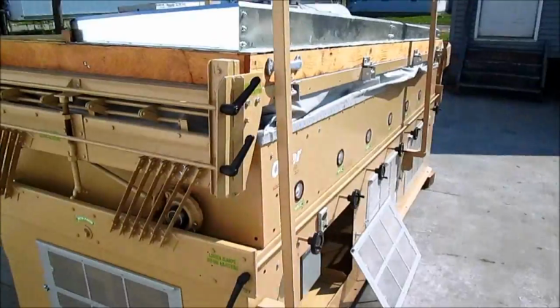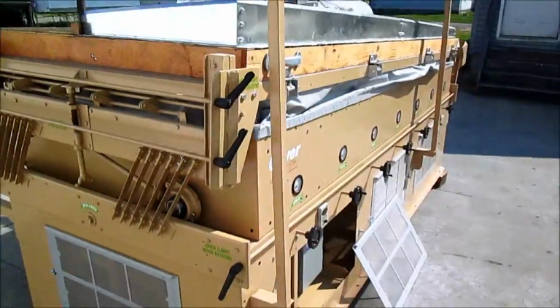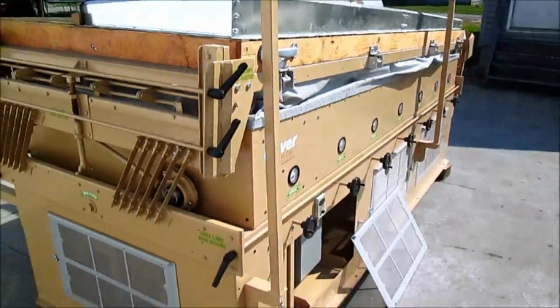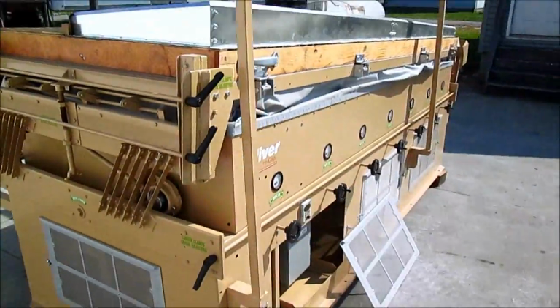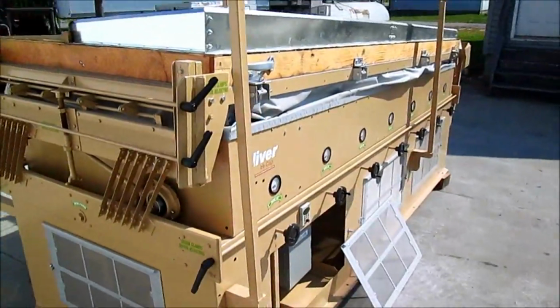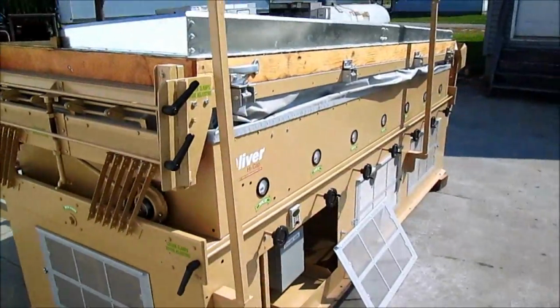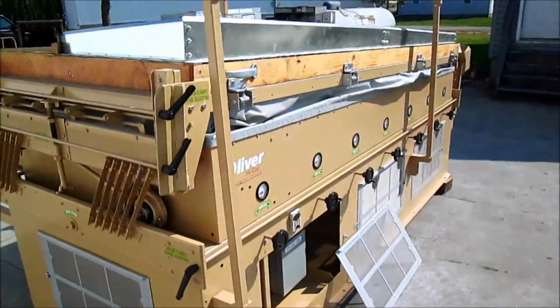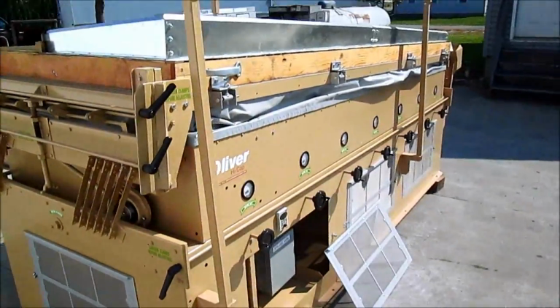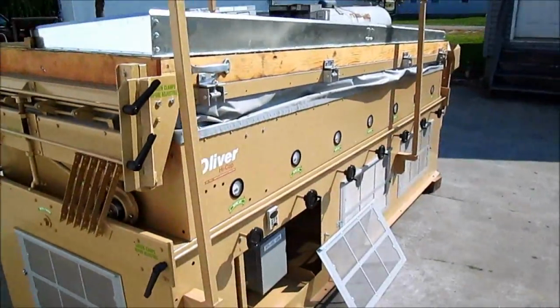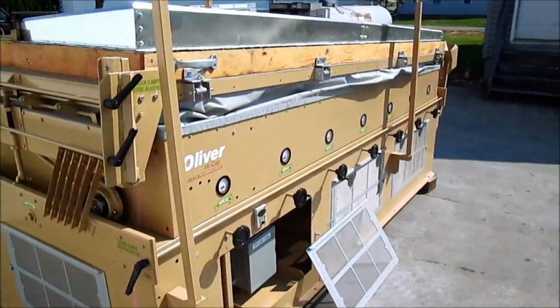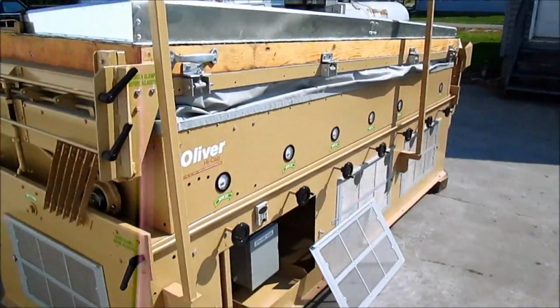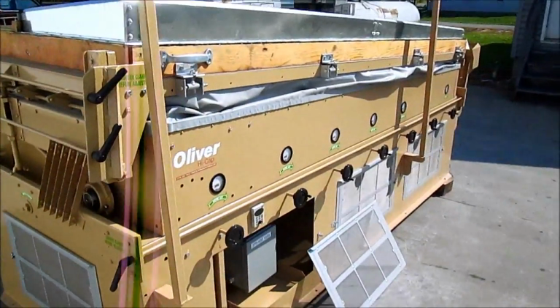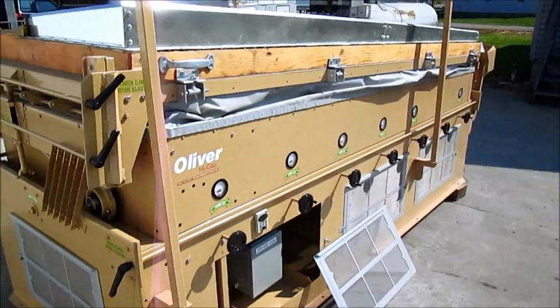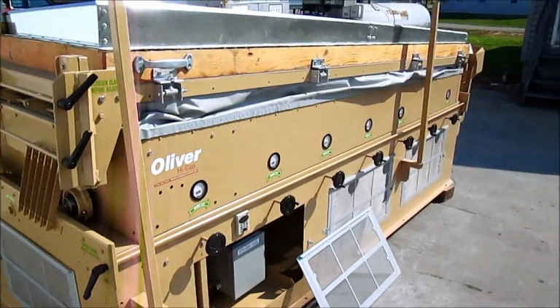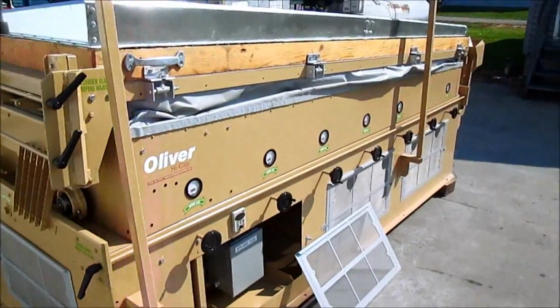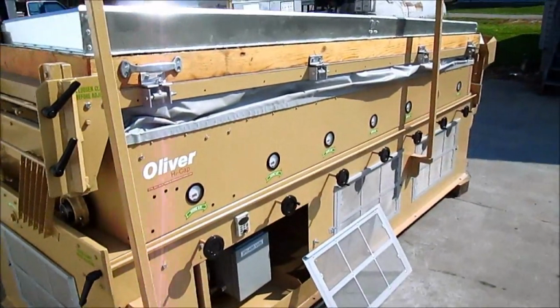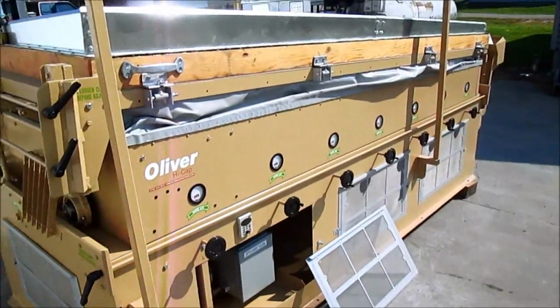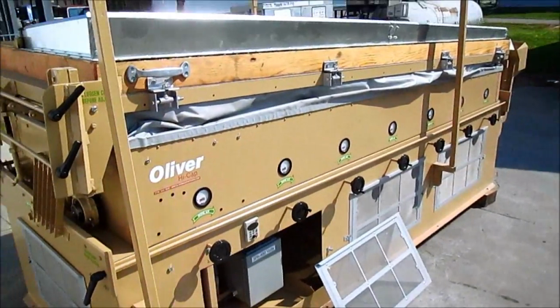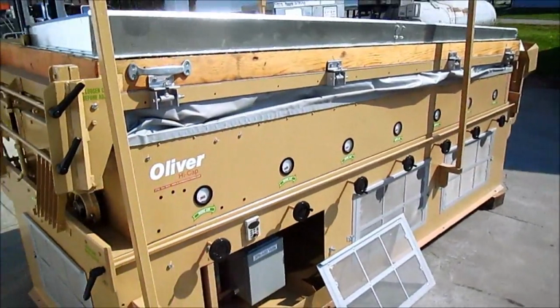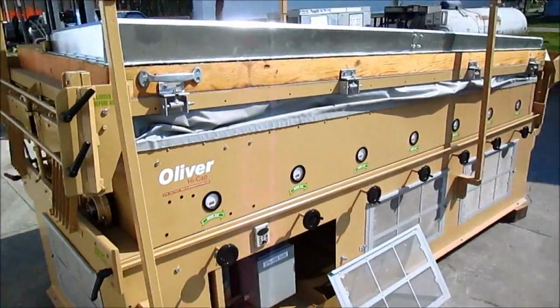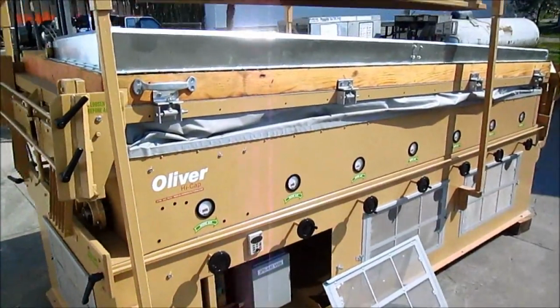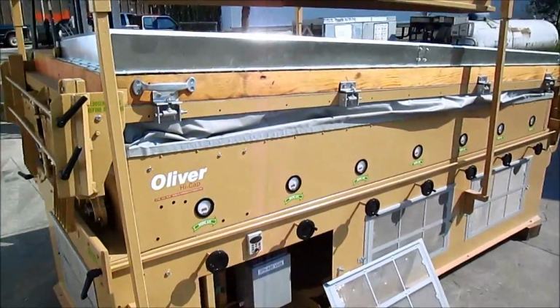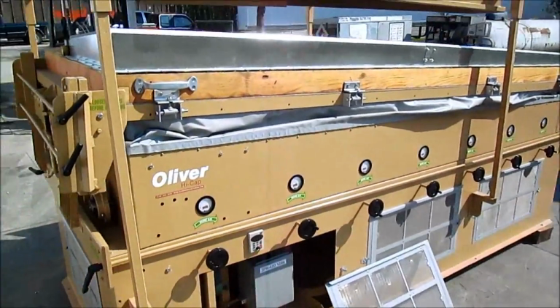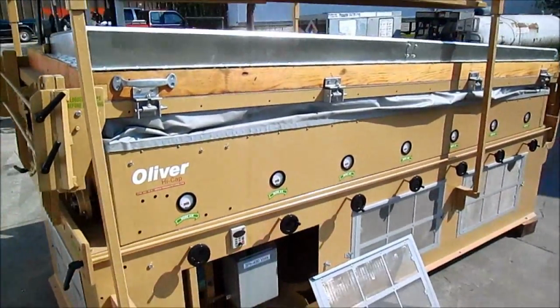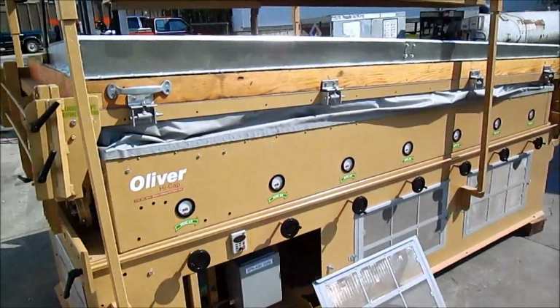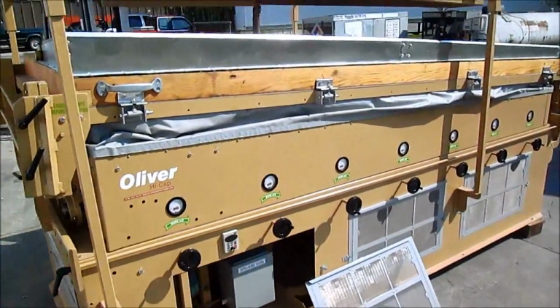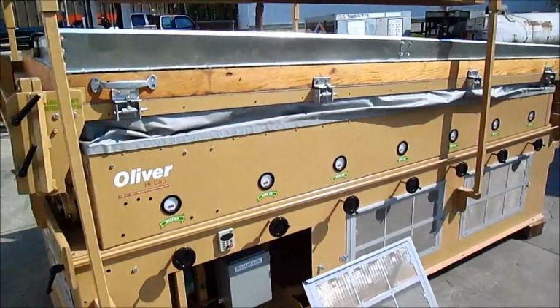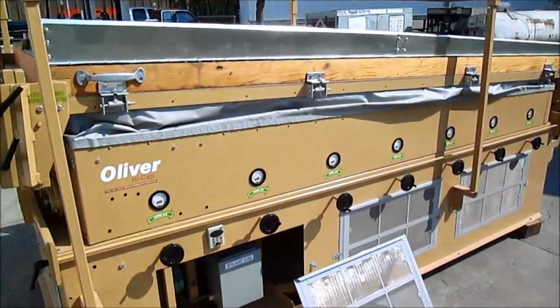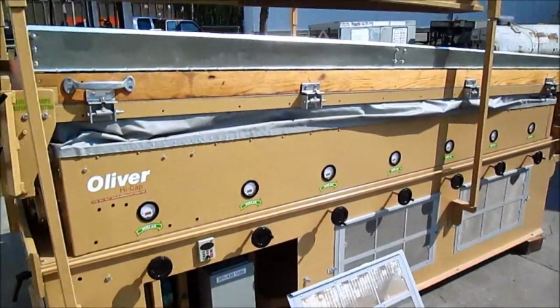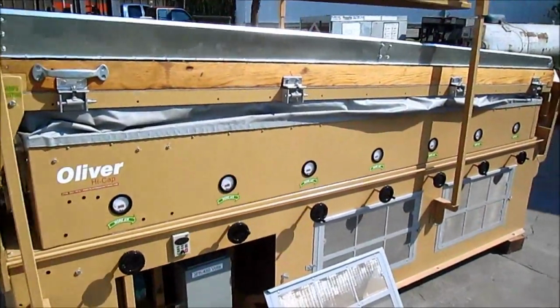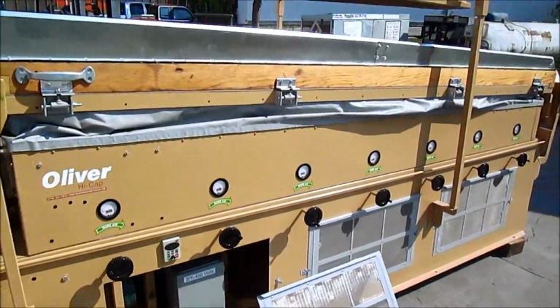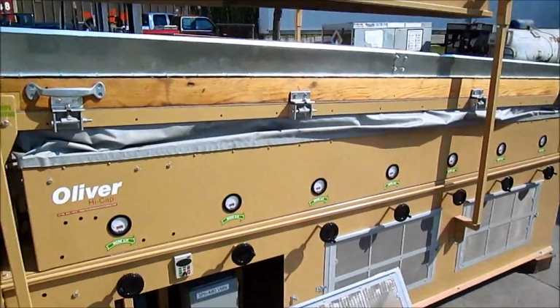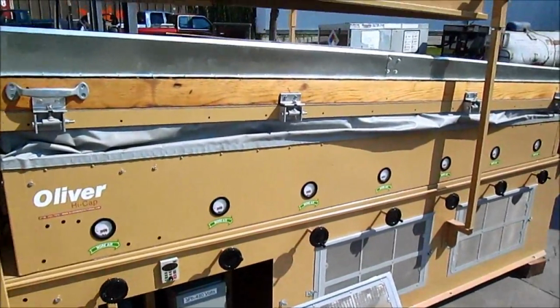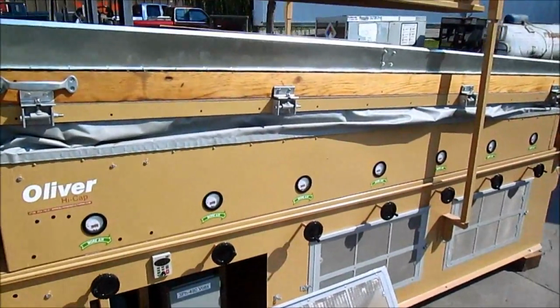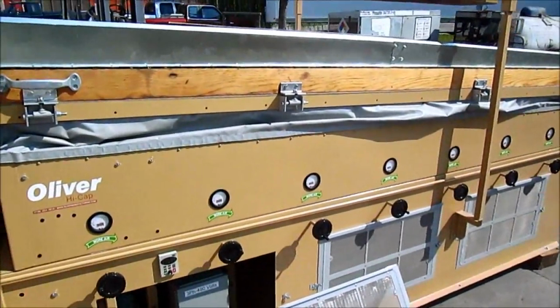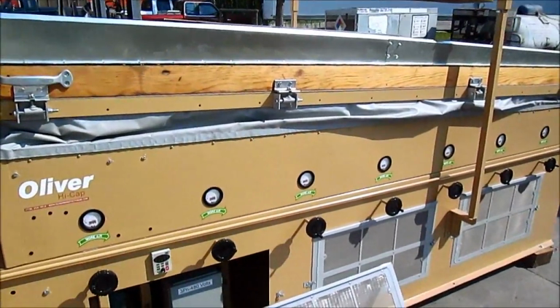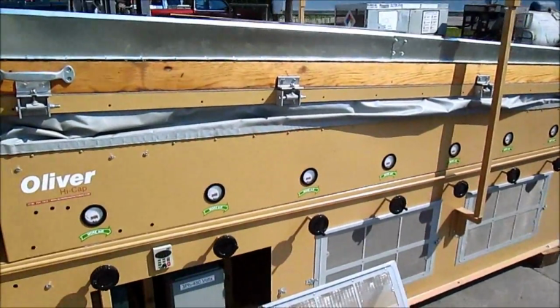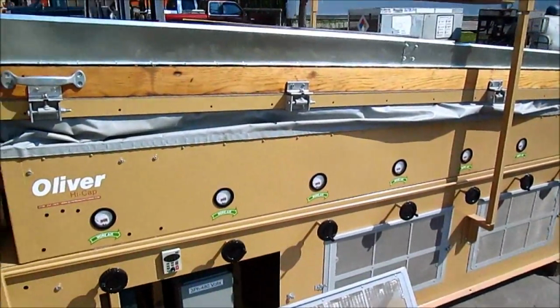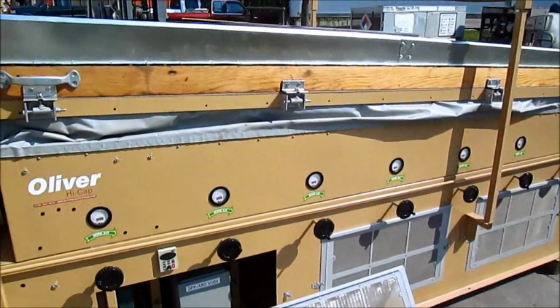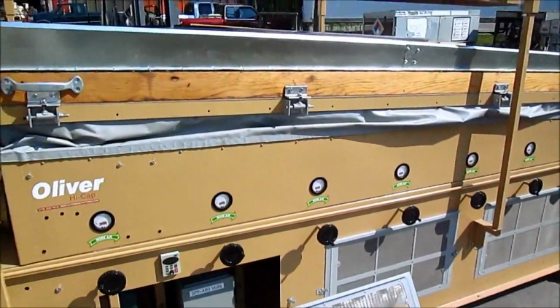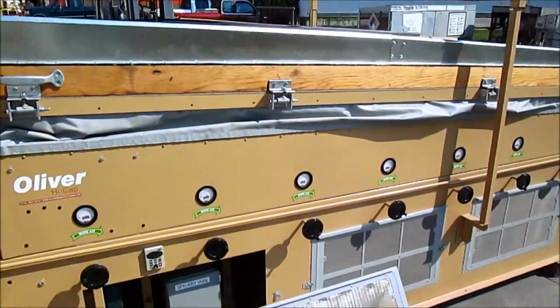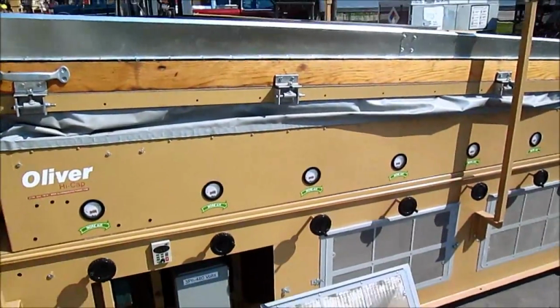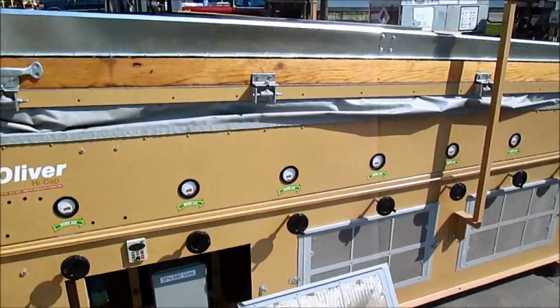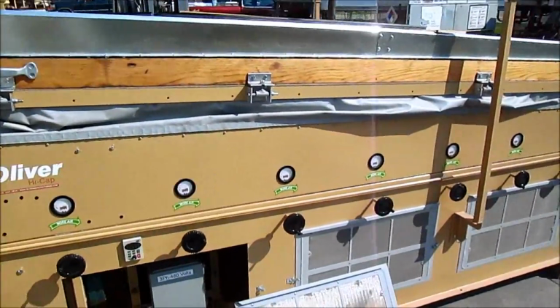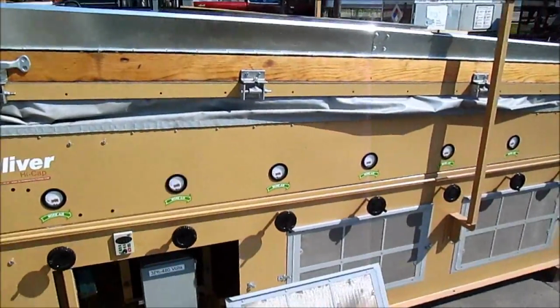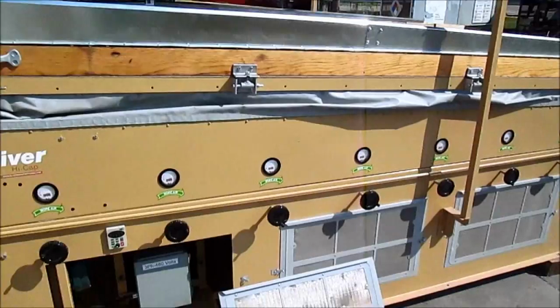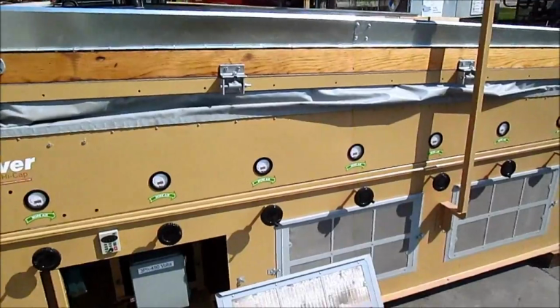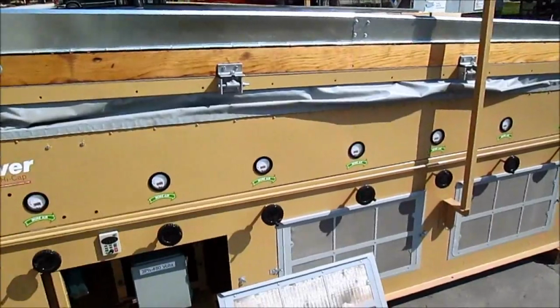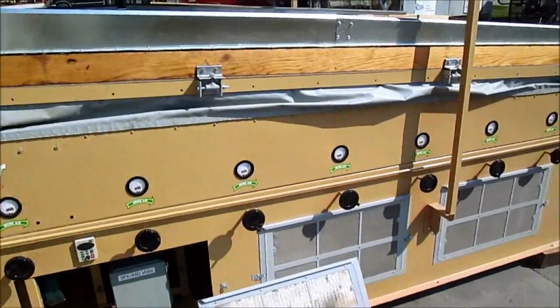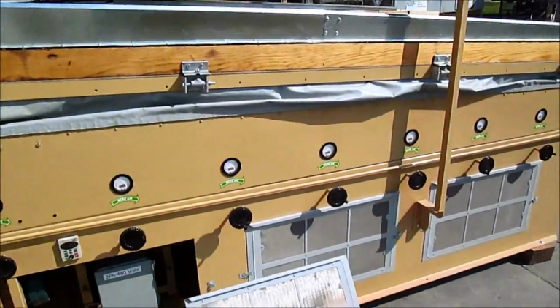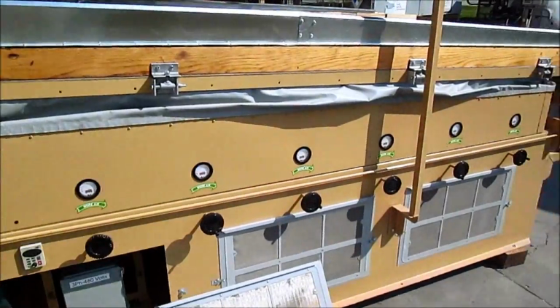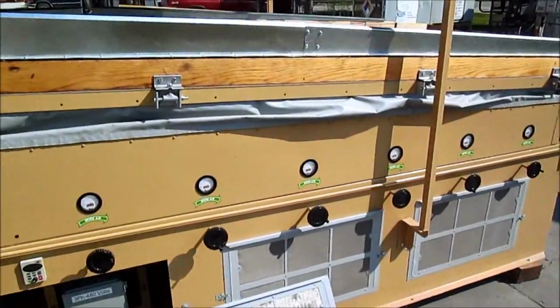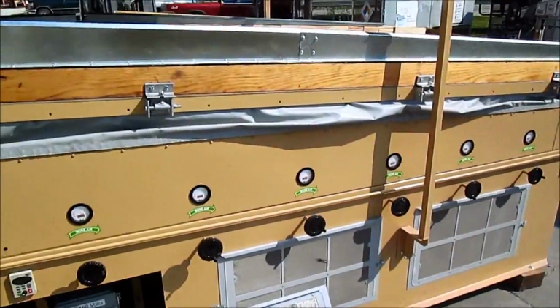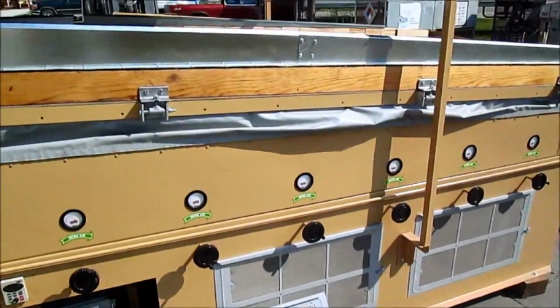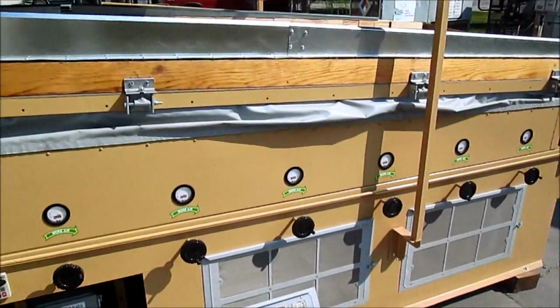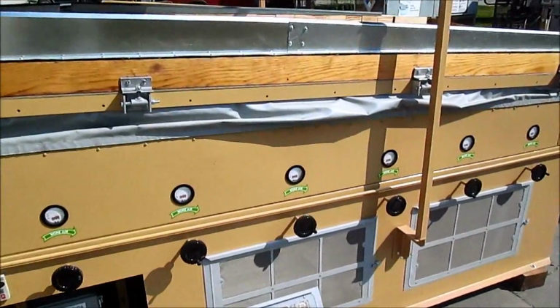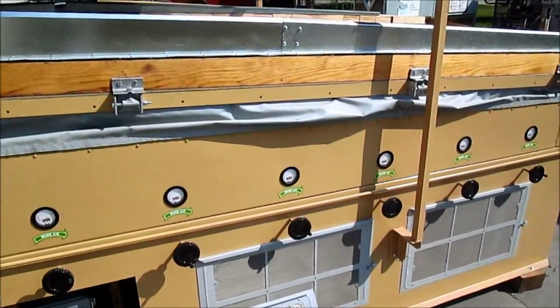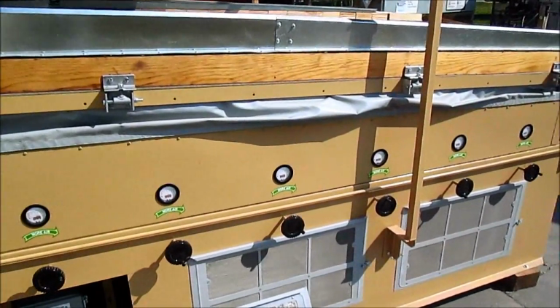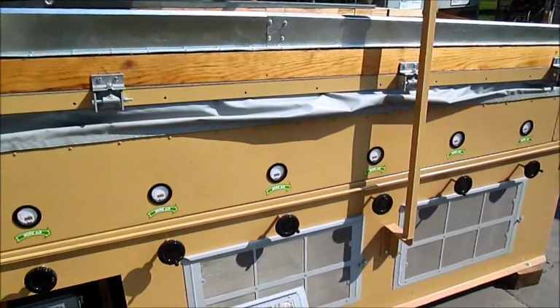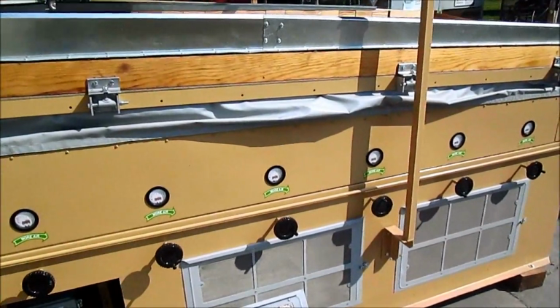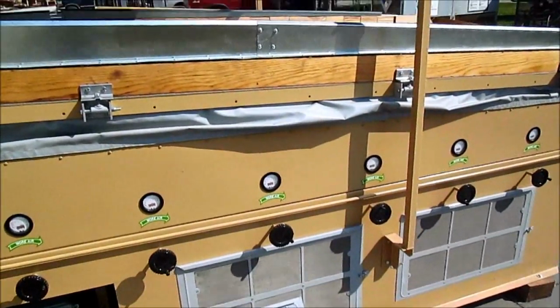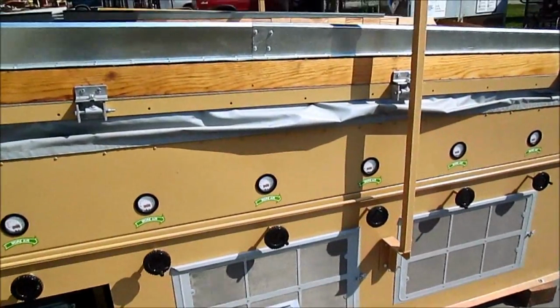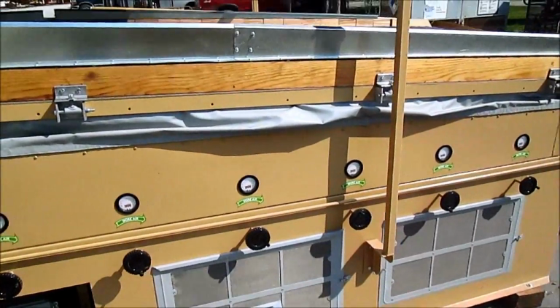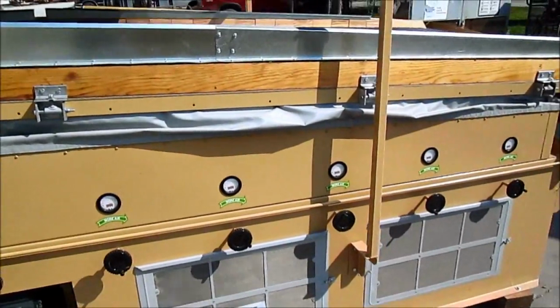Our goal at CTI is to make the machines just like the factory sent them out.